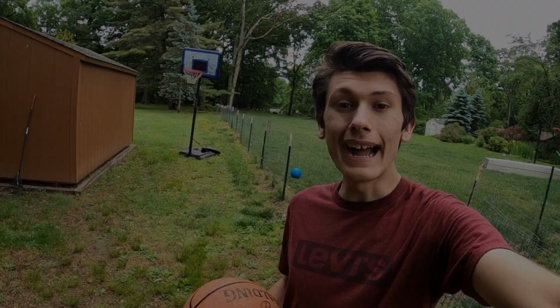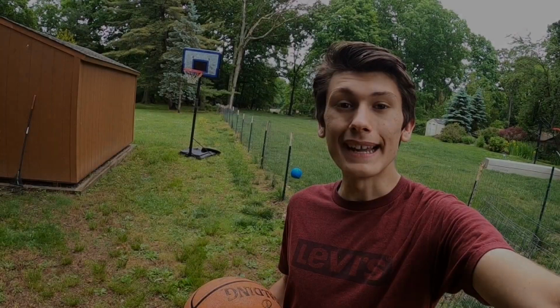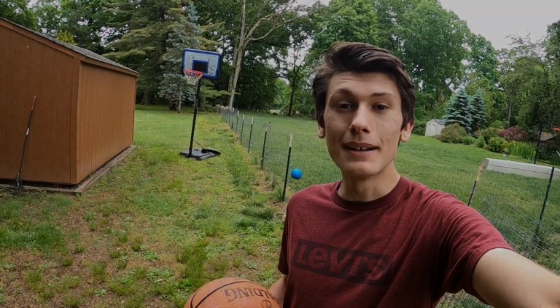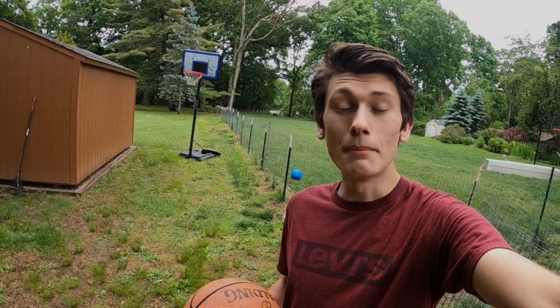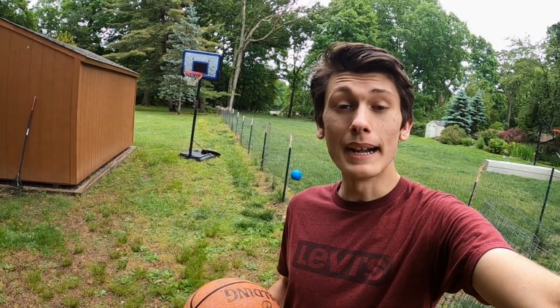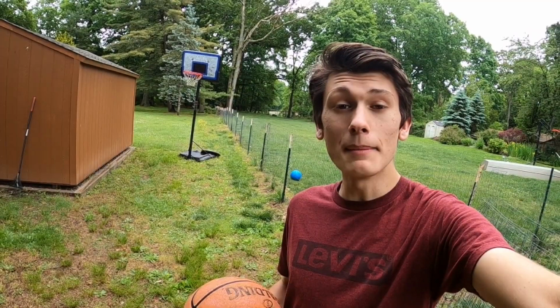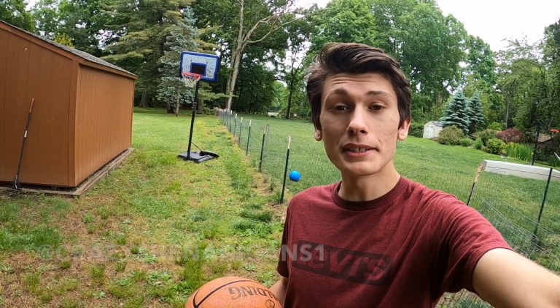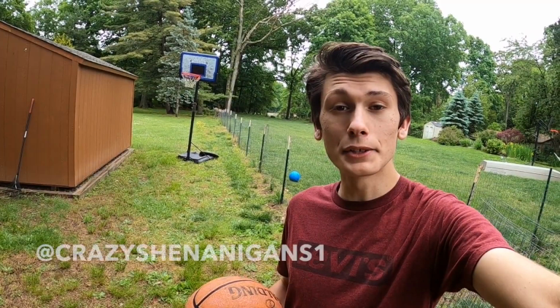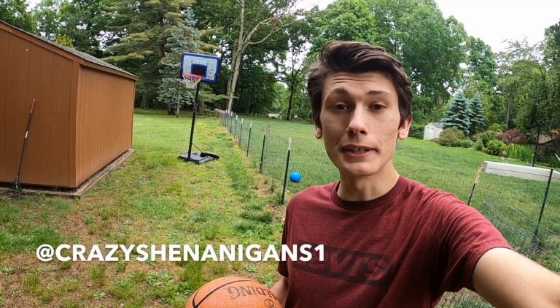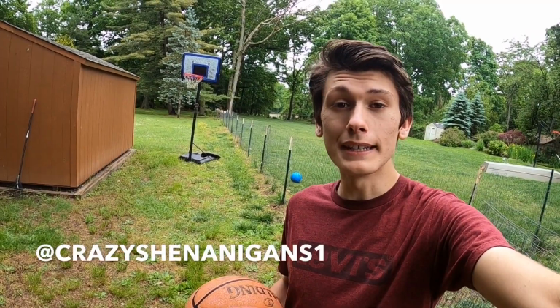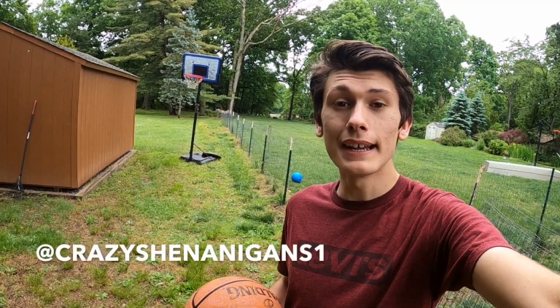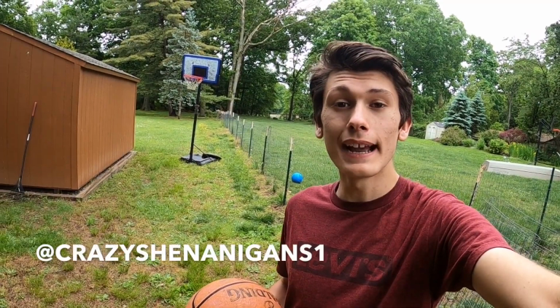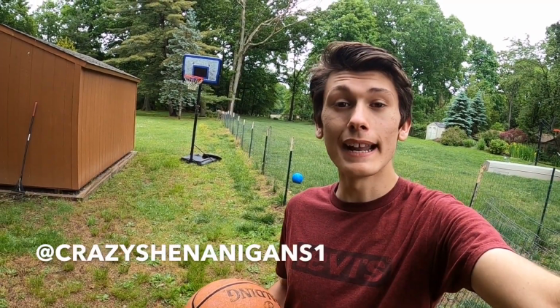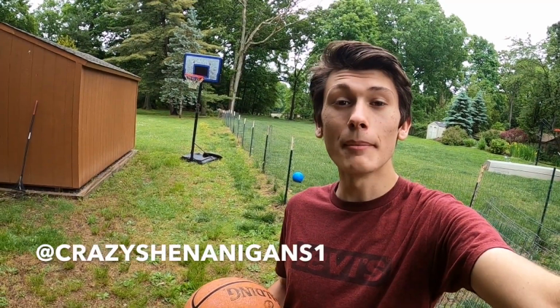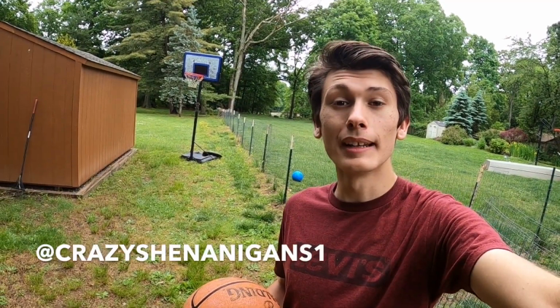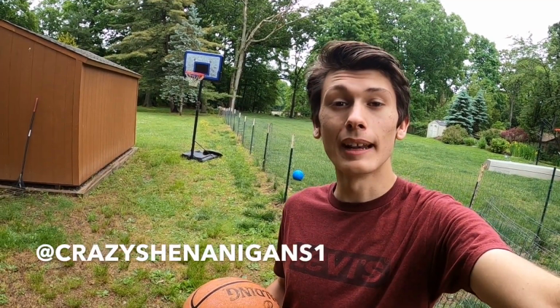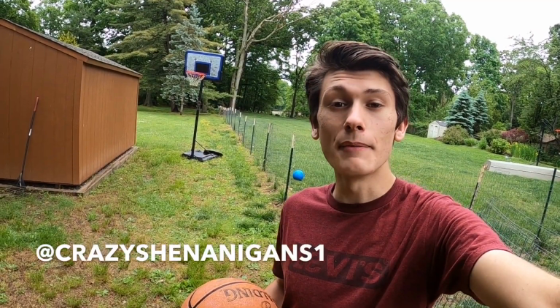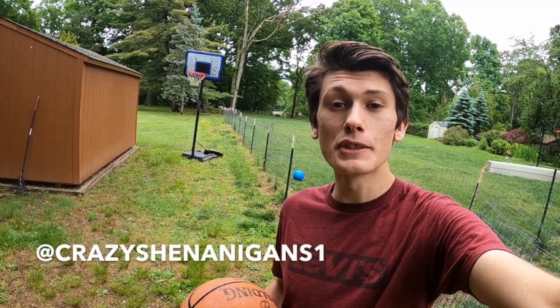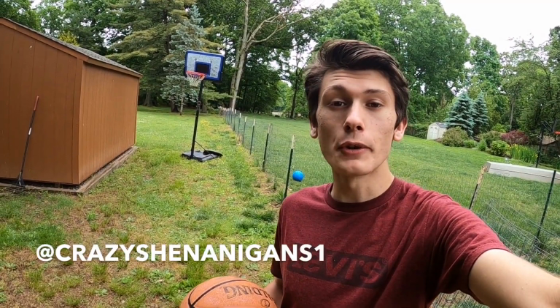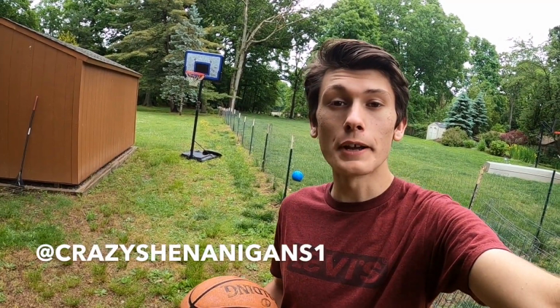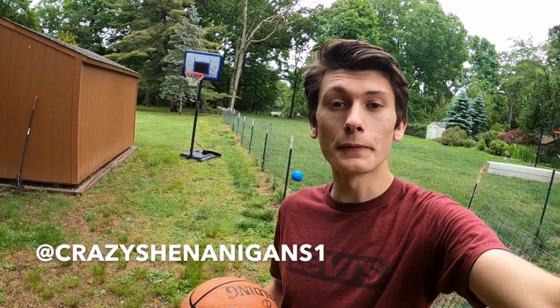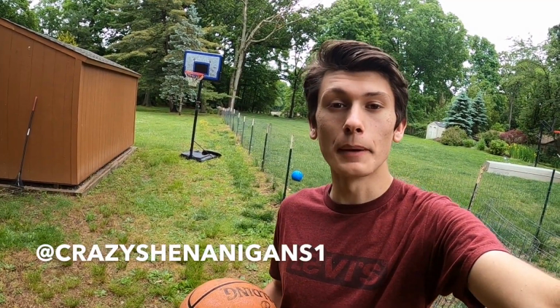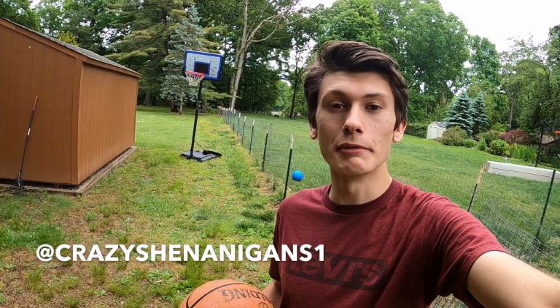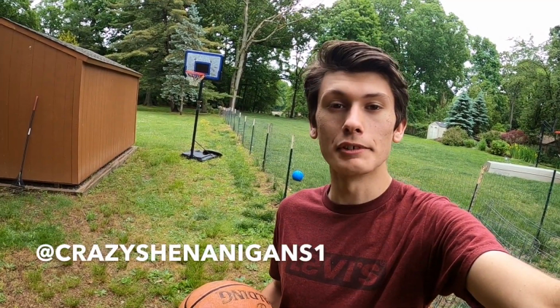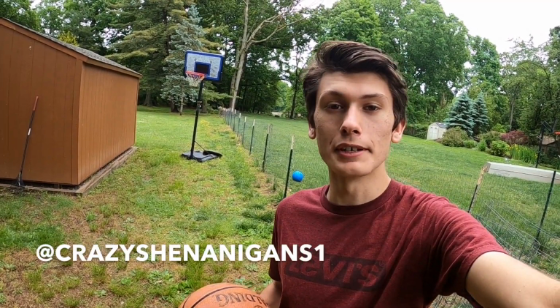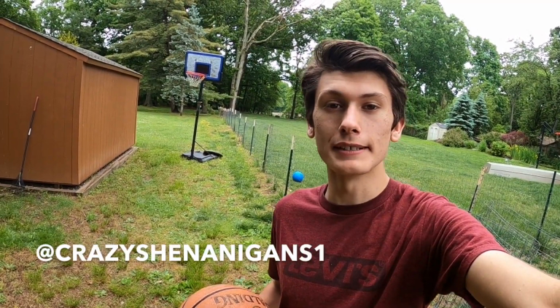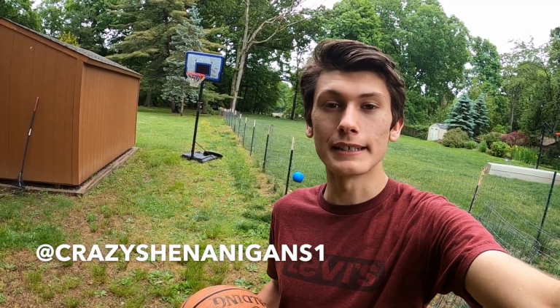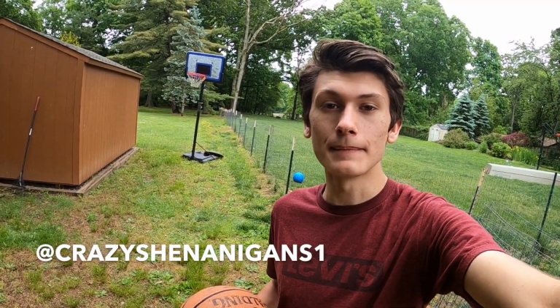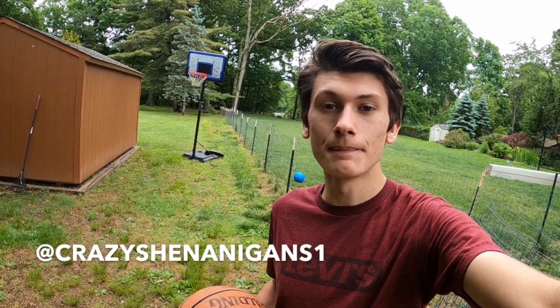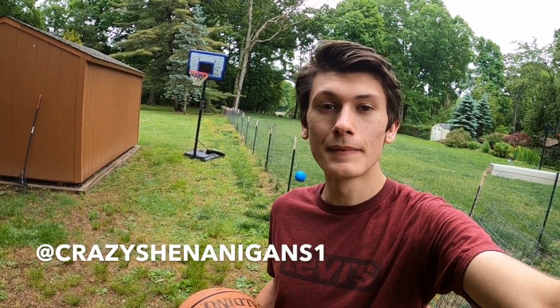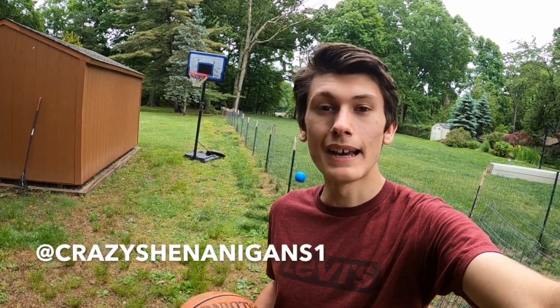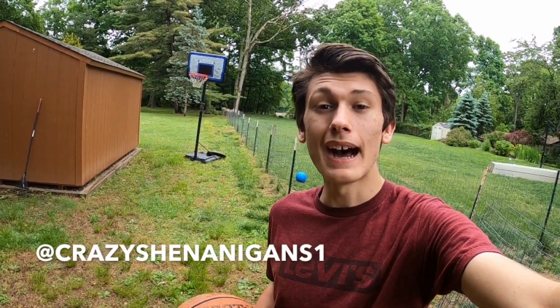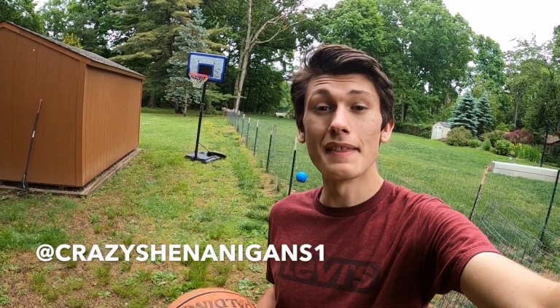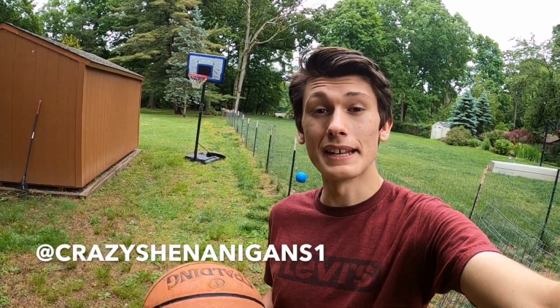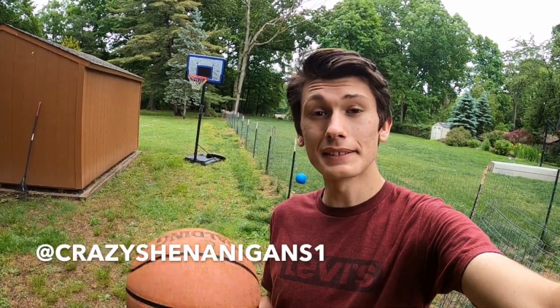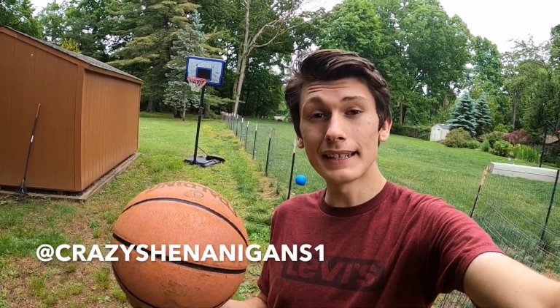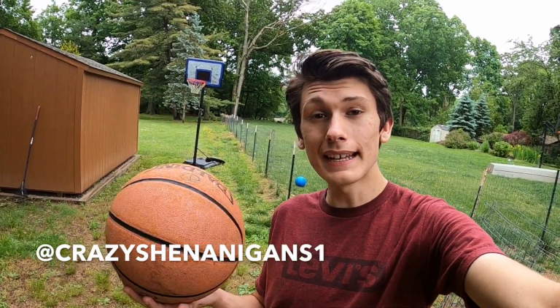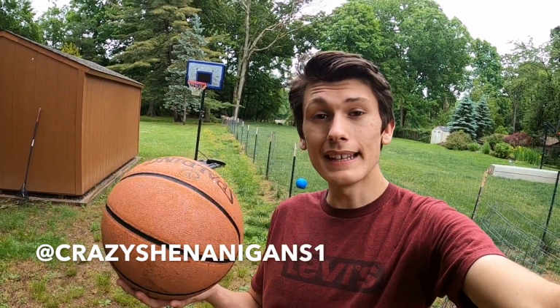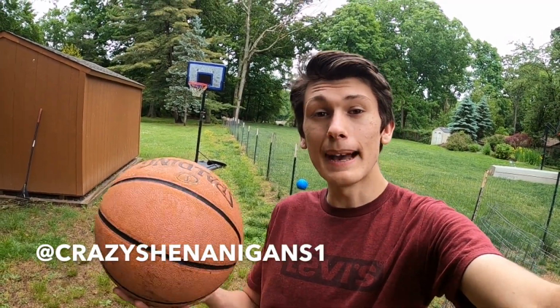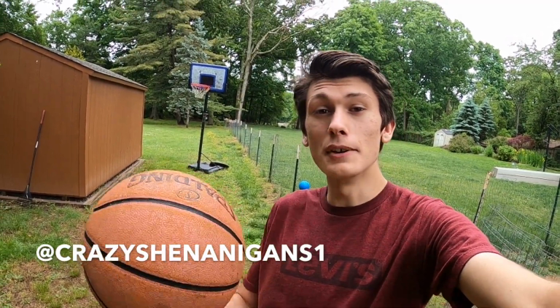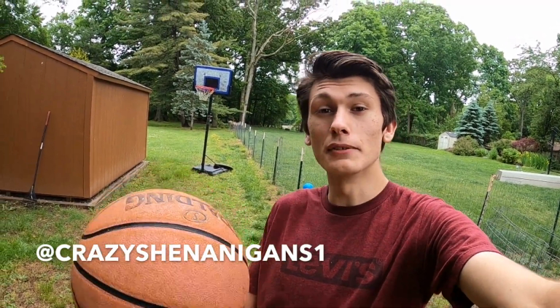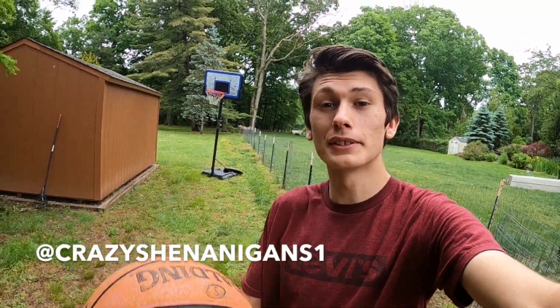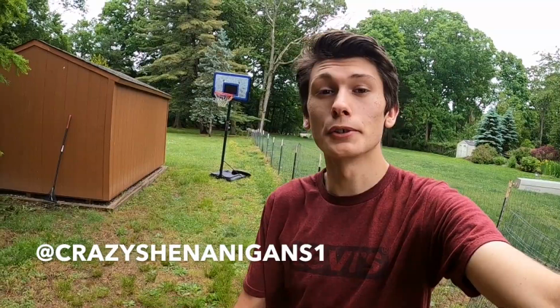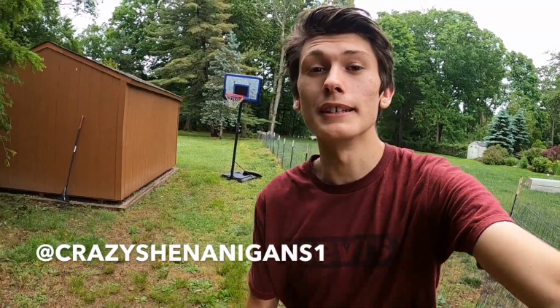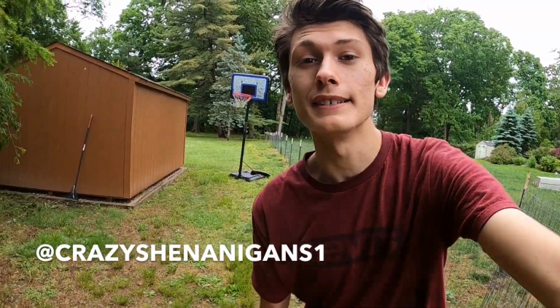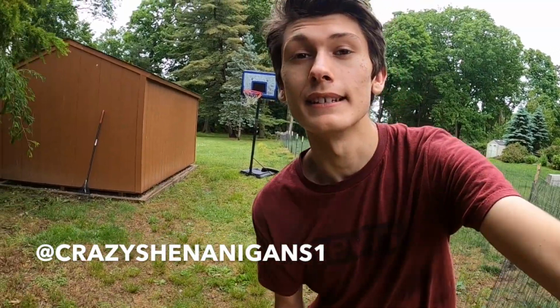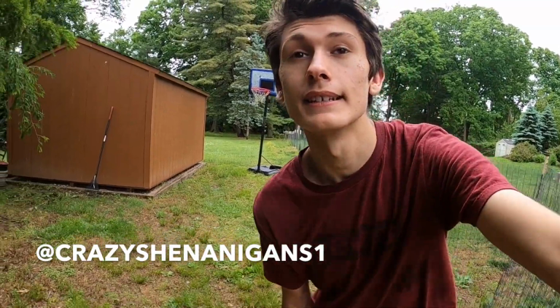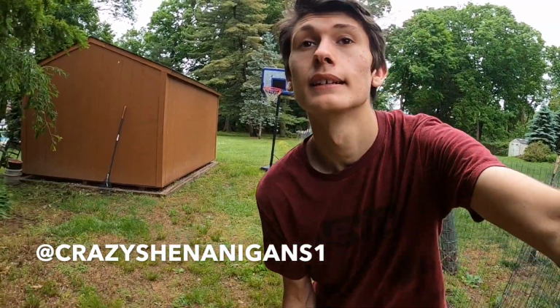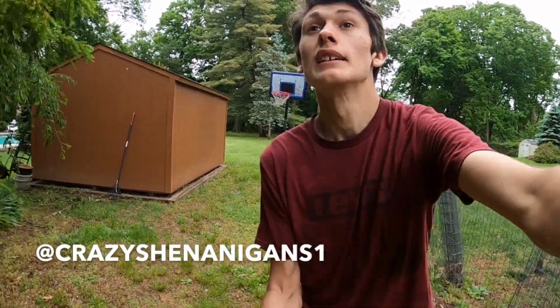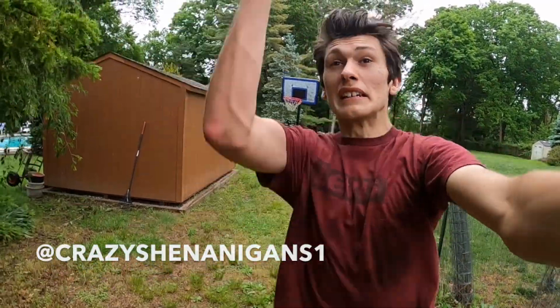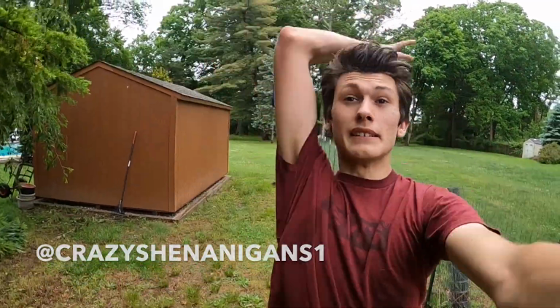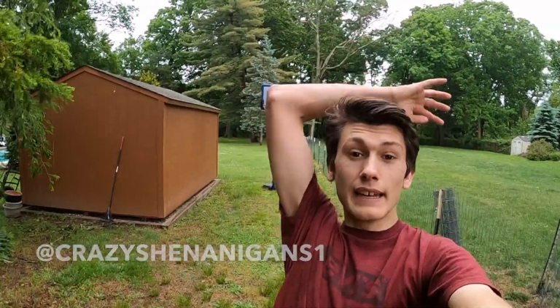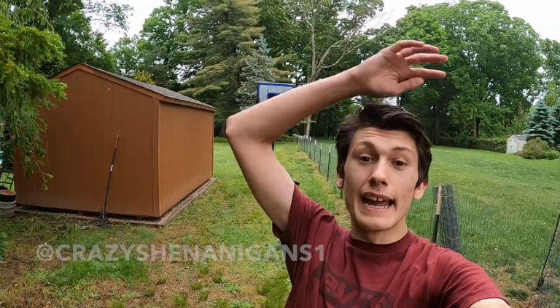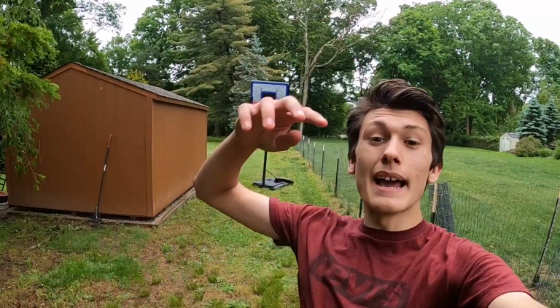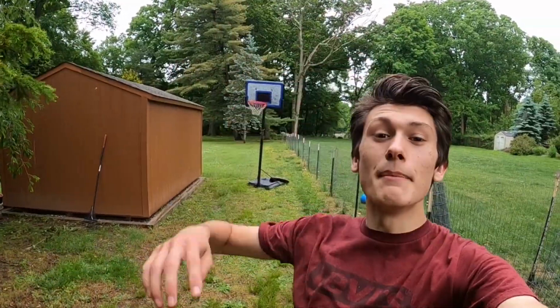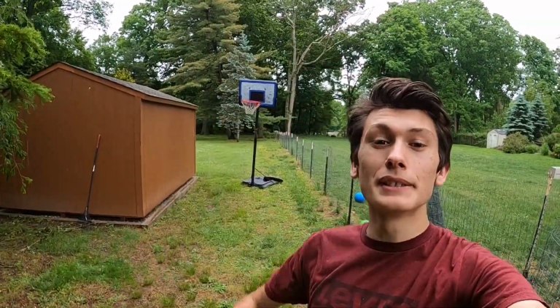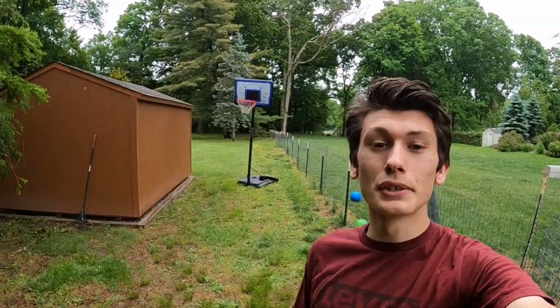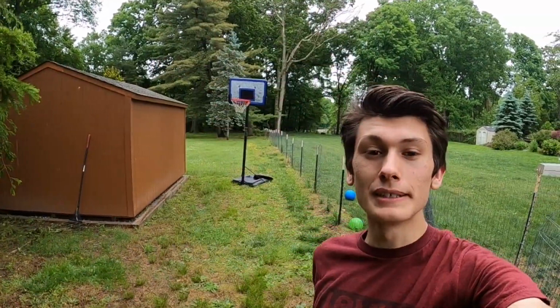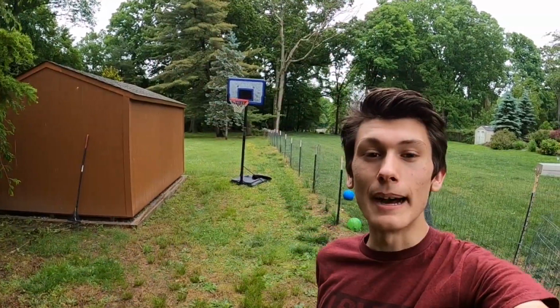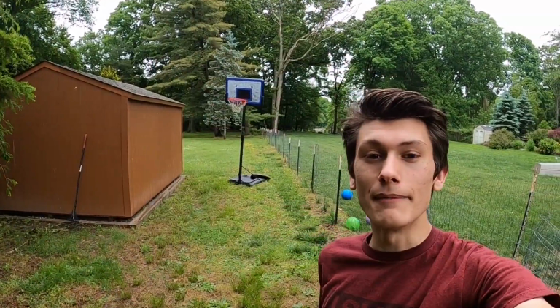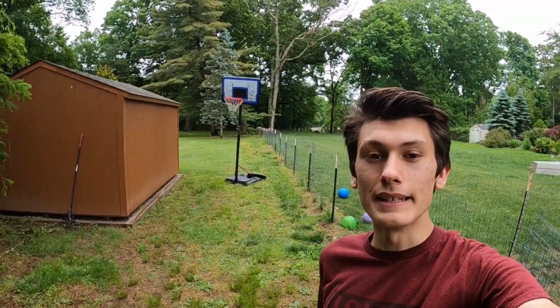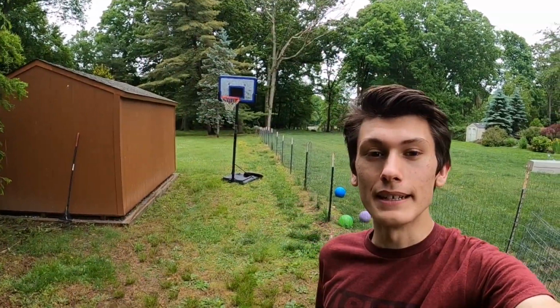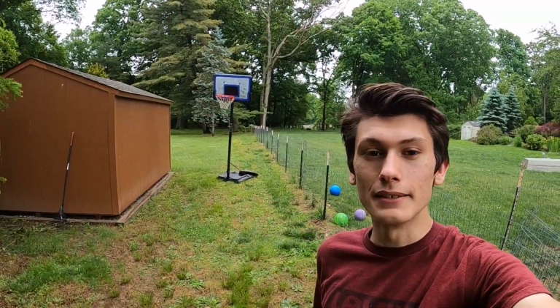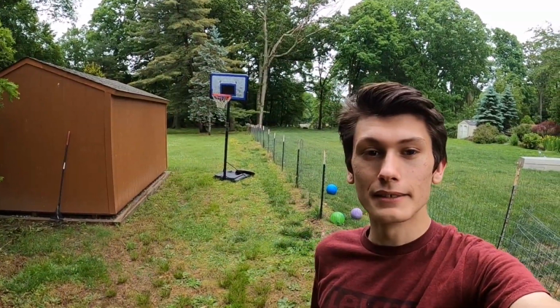Hi, my name is Cree, and I'm an 11th grader from New Jersey. On the internet, I'm known as Creezy, and I make trickshot videos.